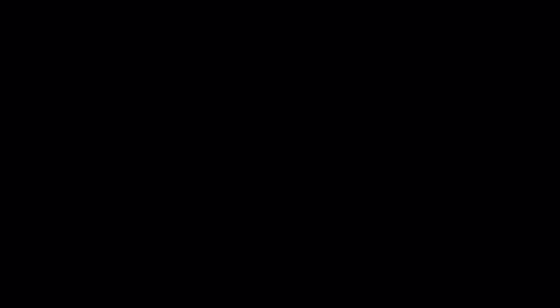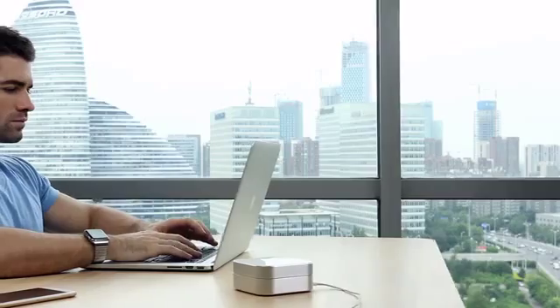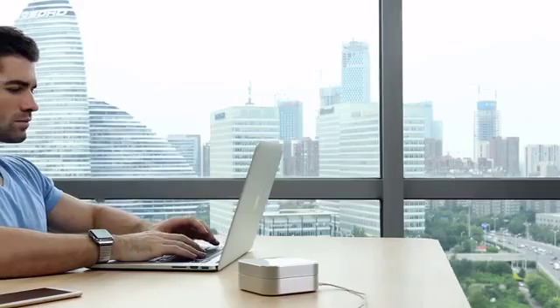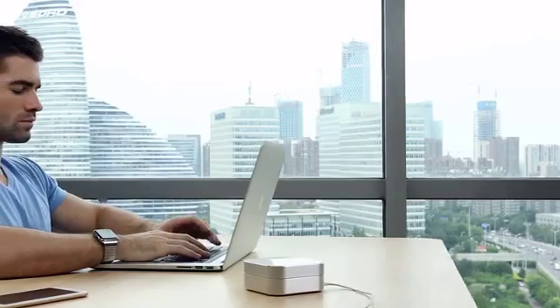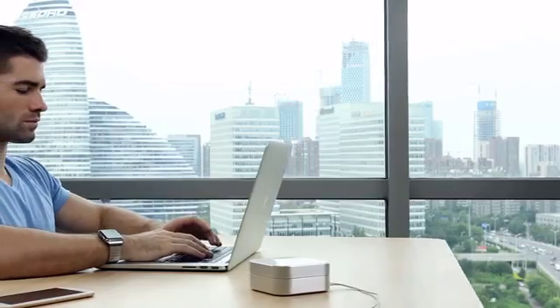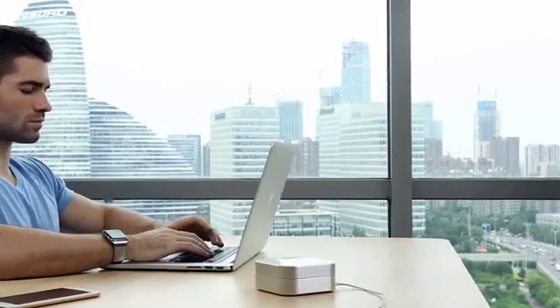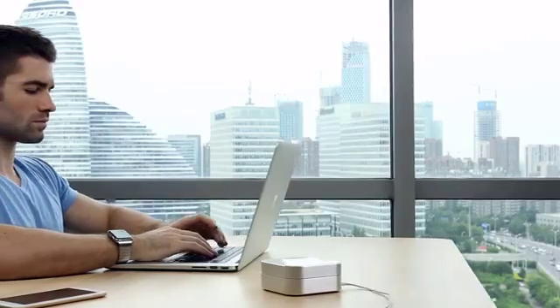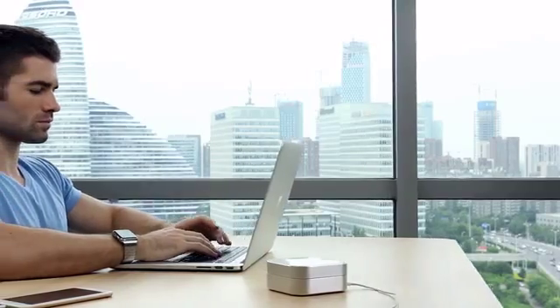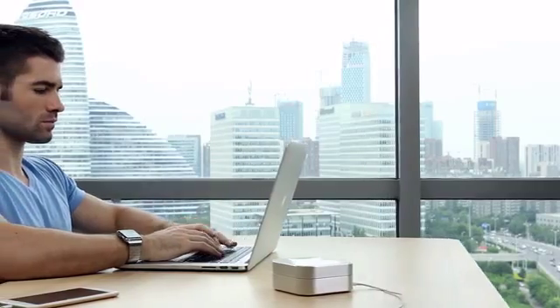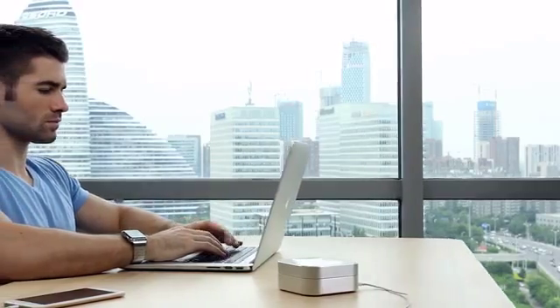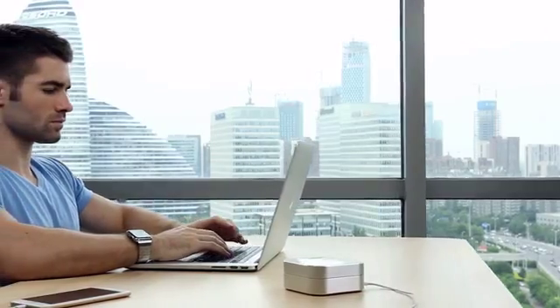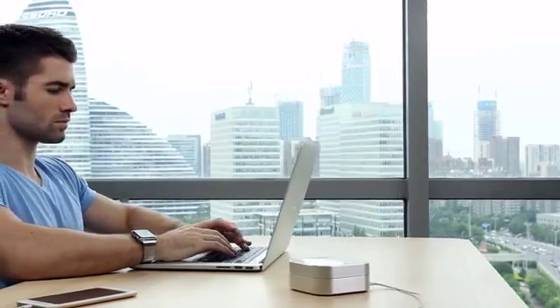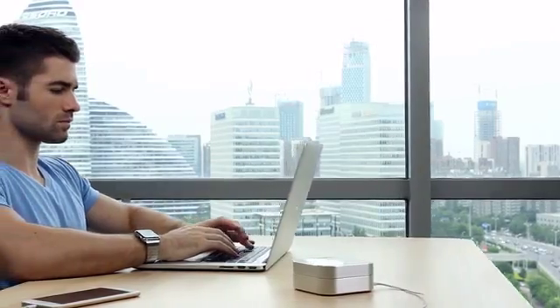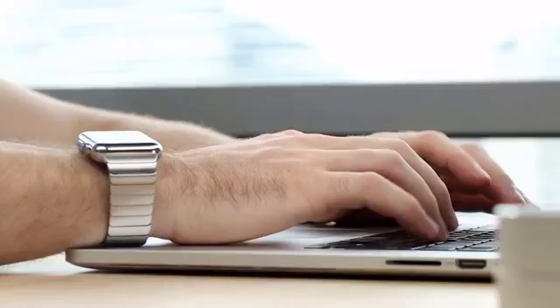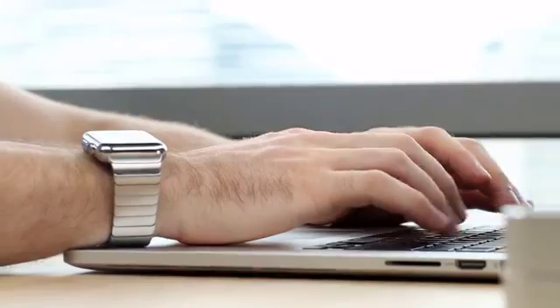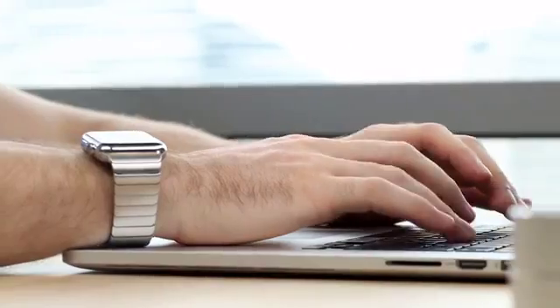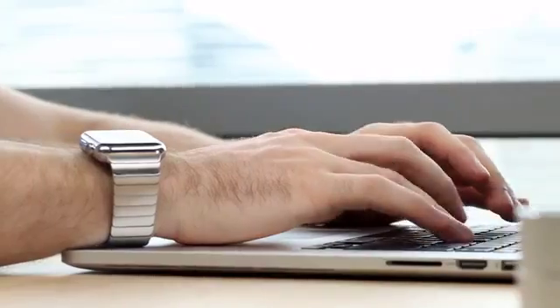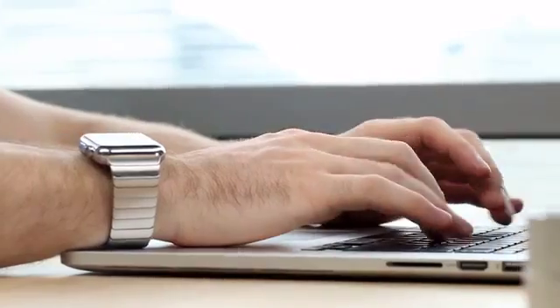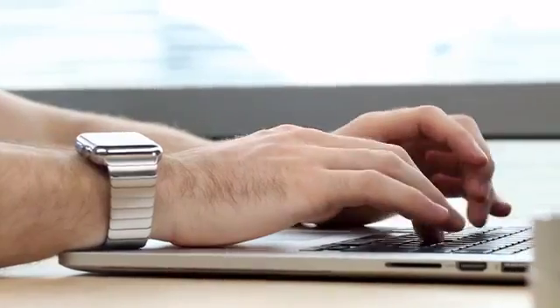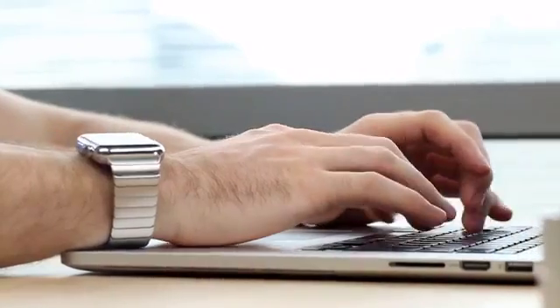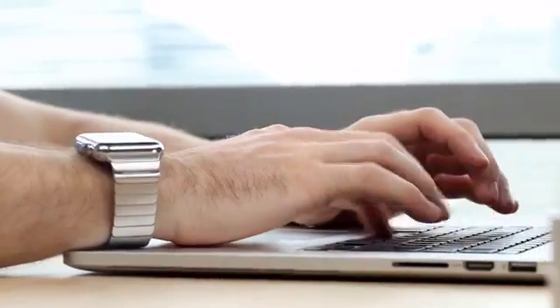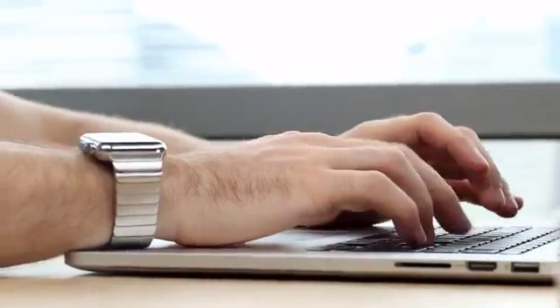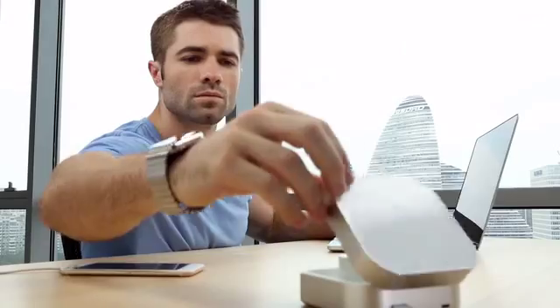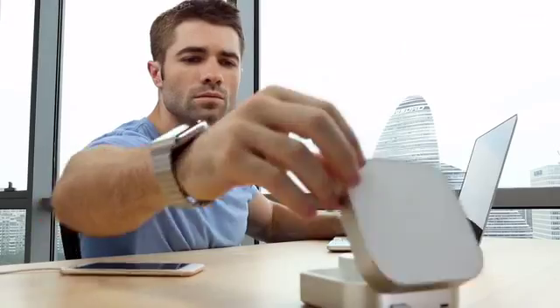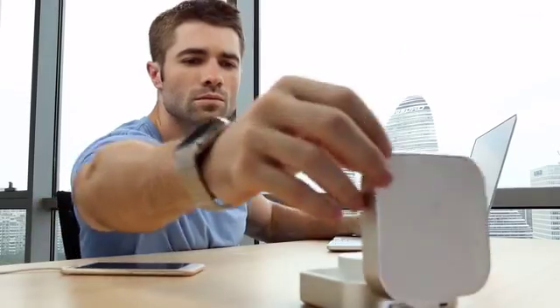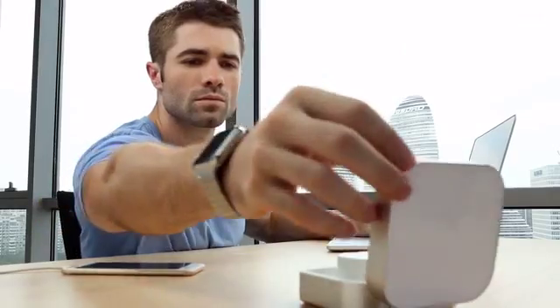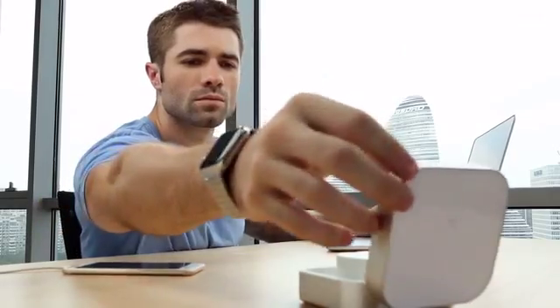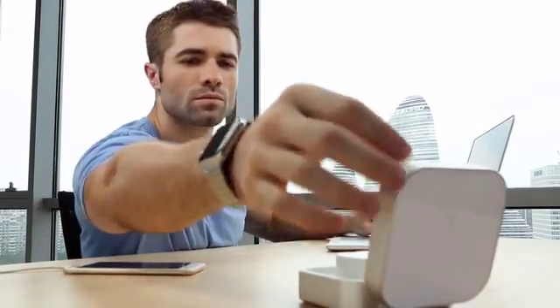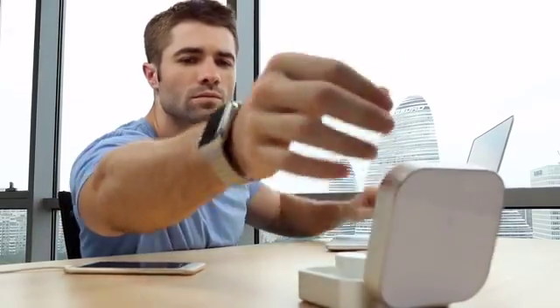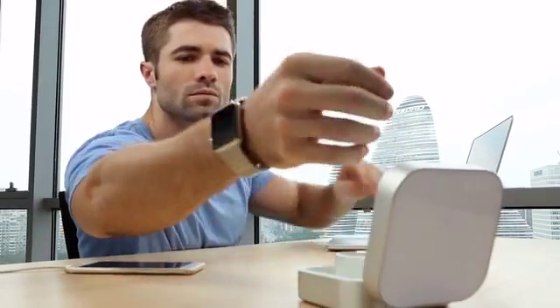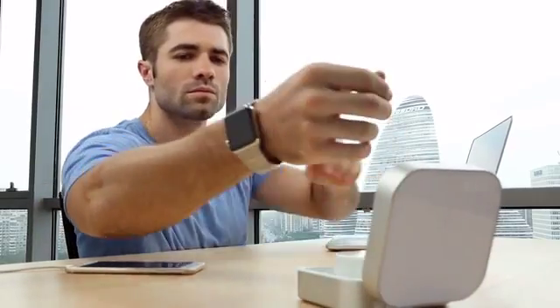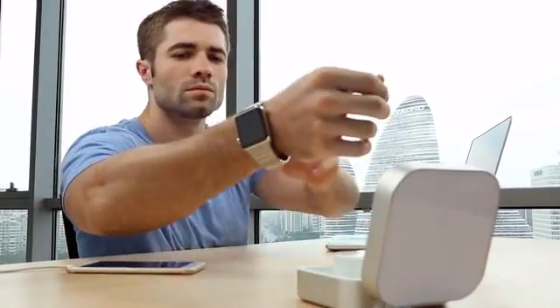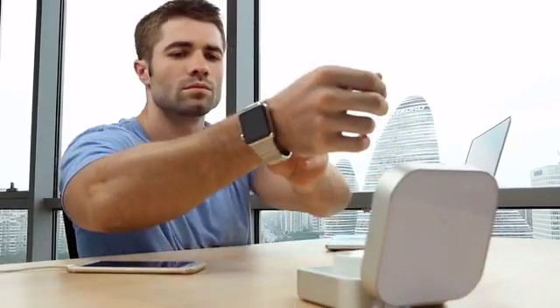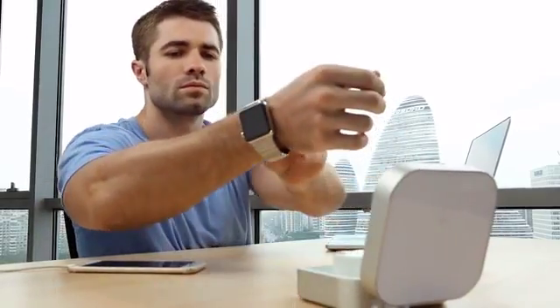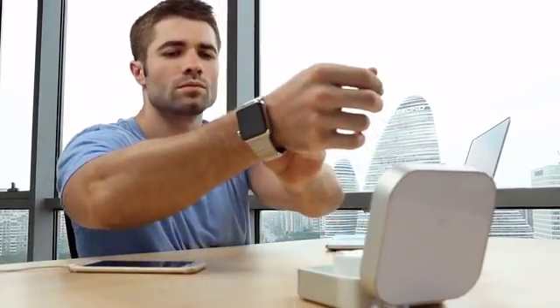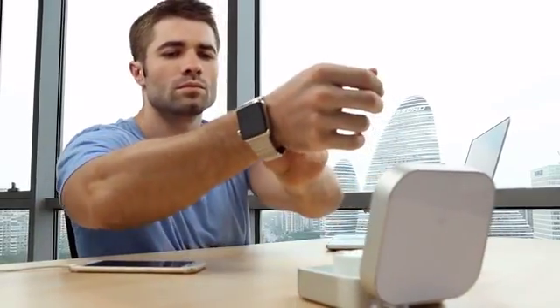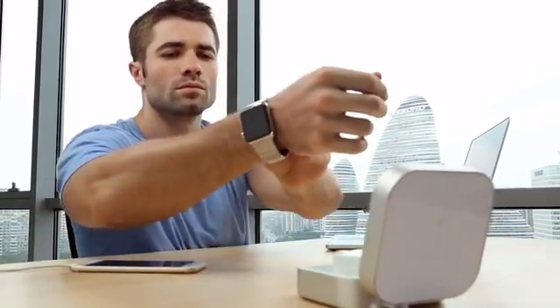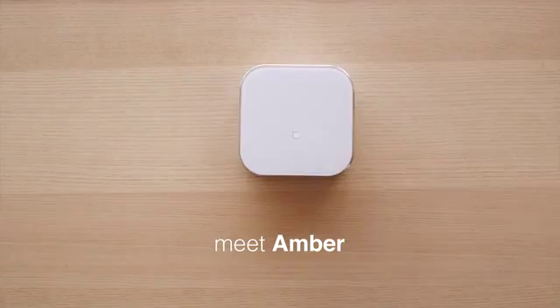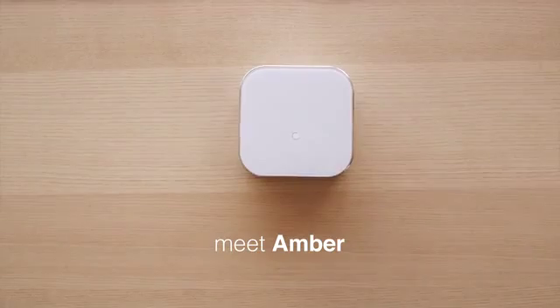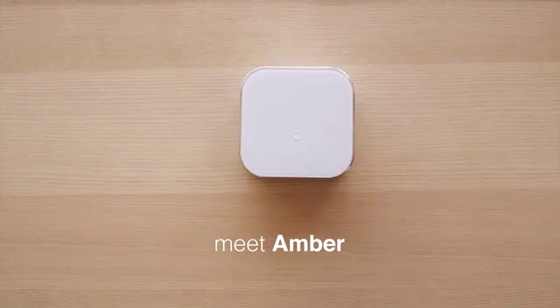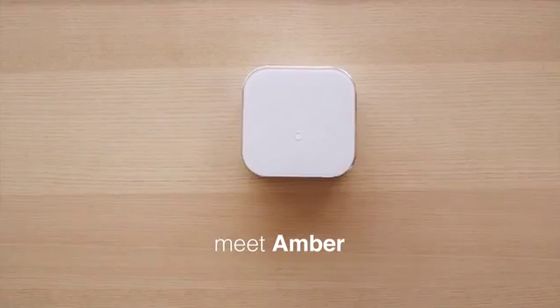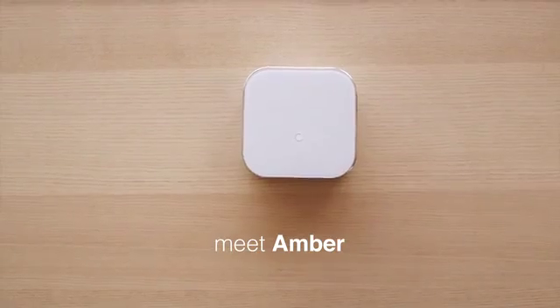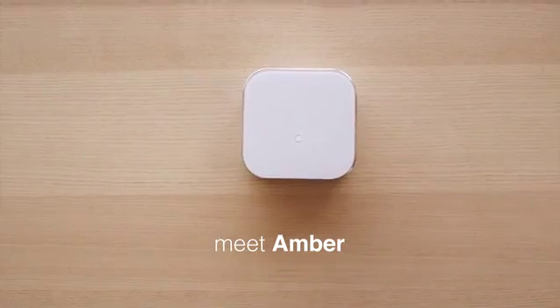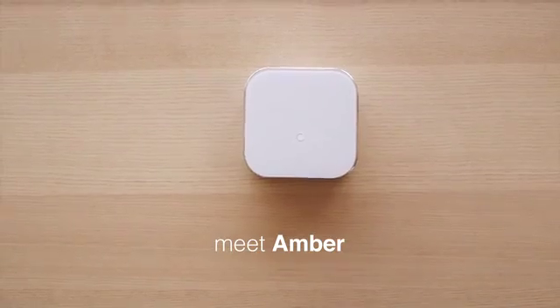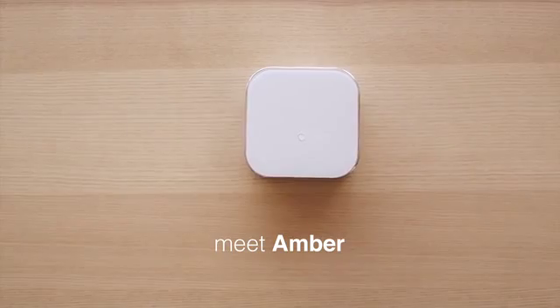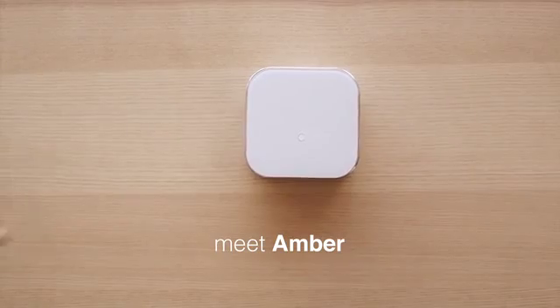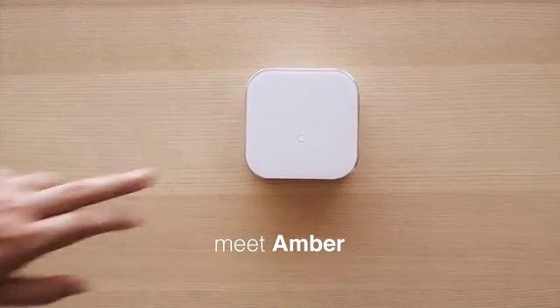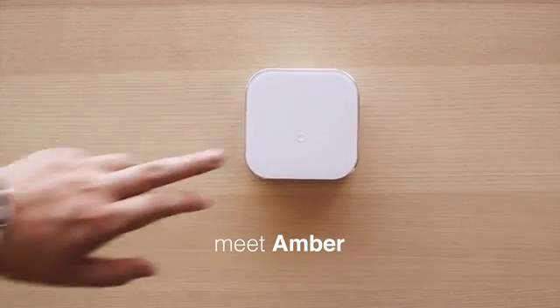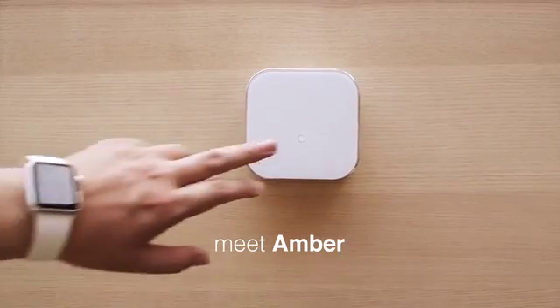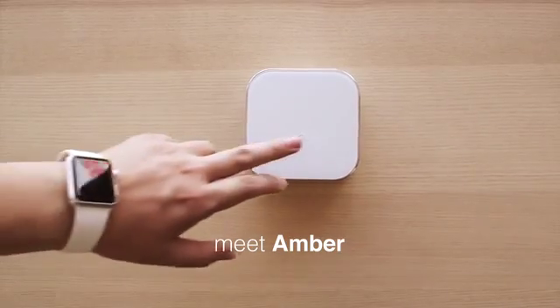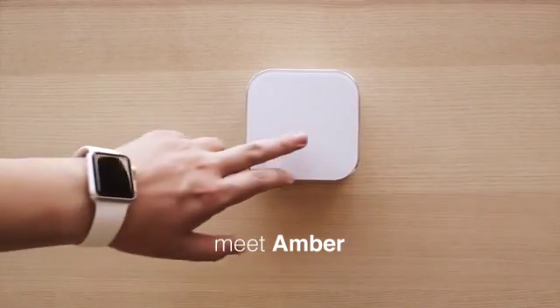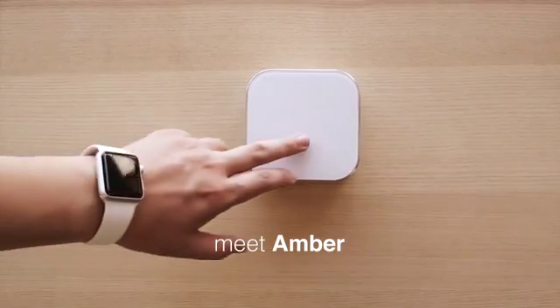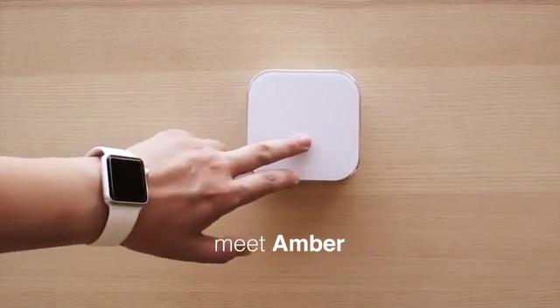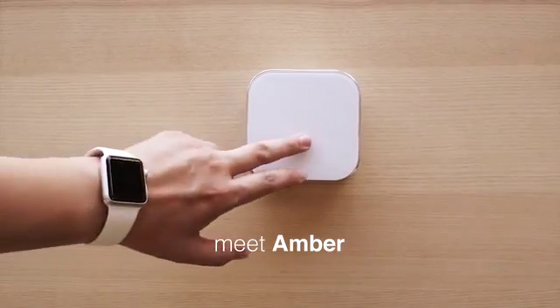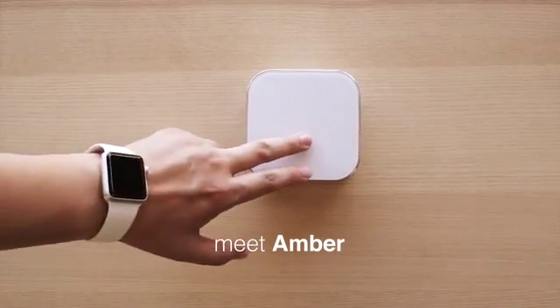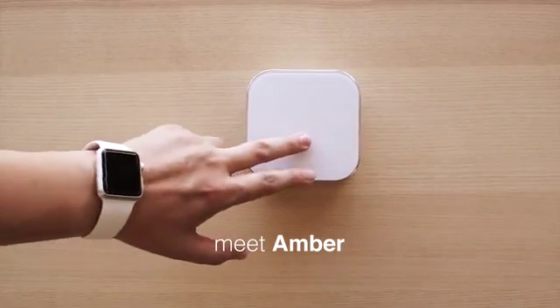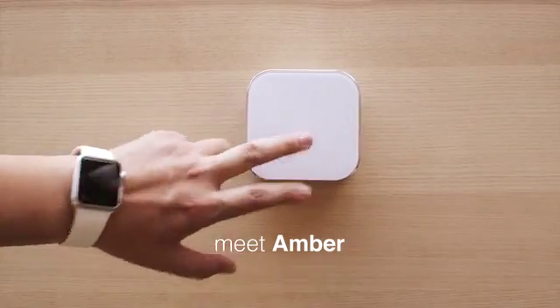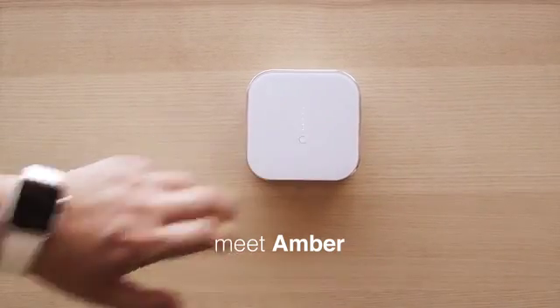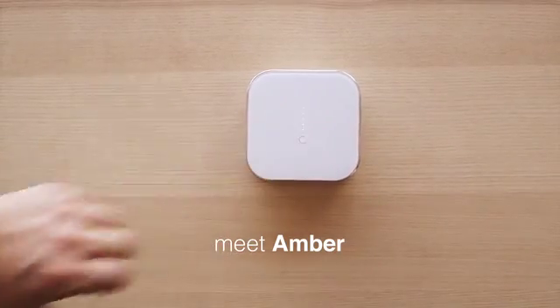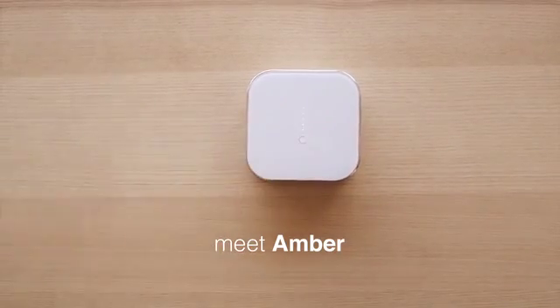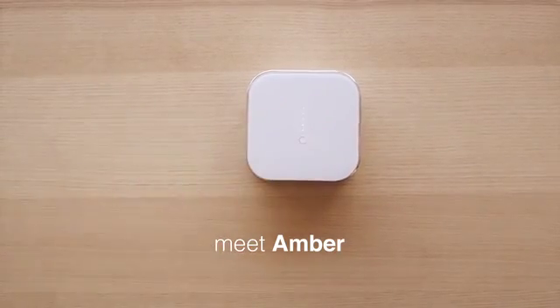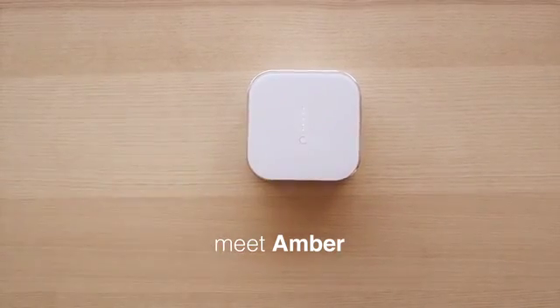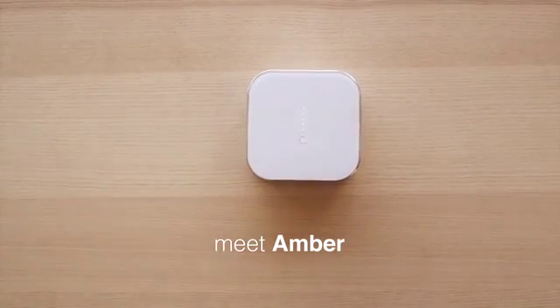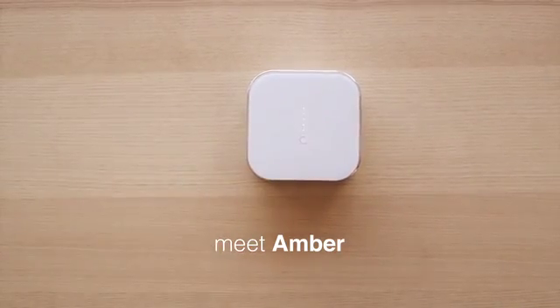Hey Apple Watch users, have you ever wanted a charging case with a built-in battery? Well, we're making one. It's called Amber. Check it out.